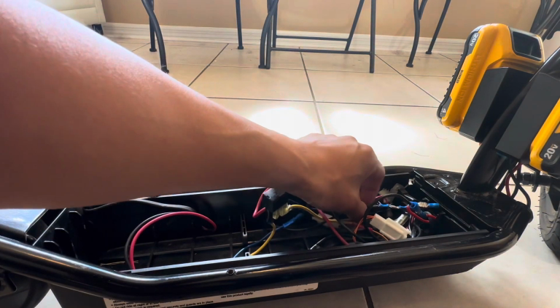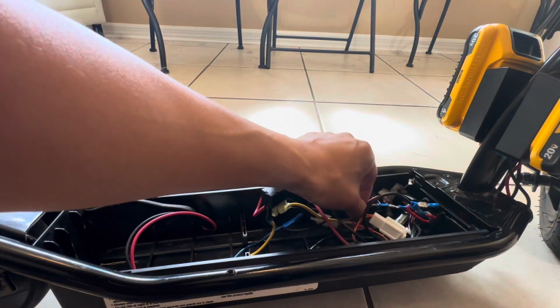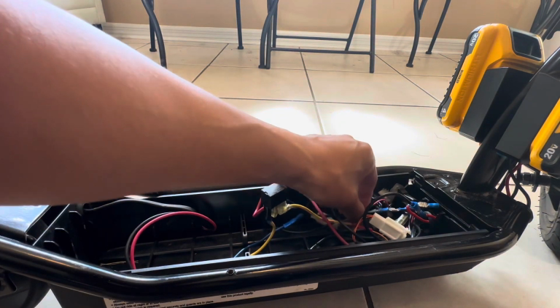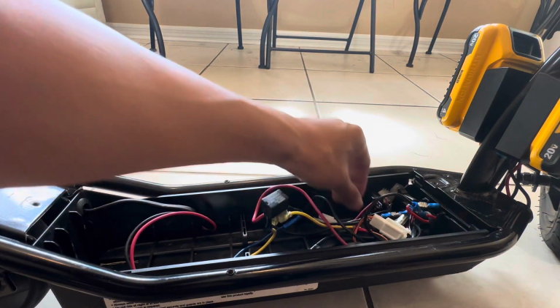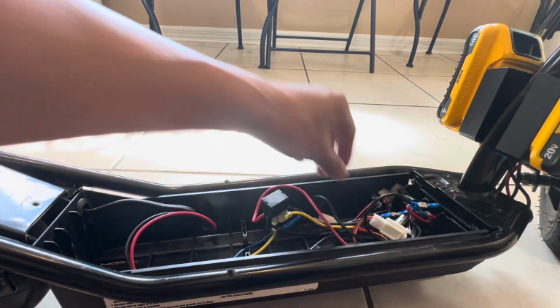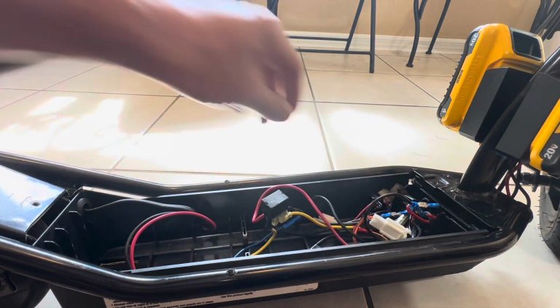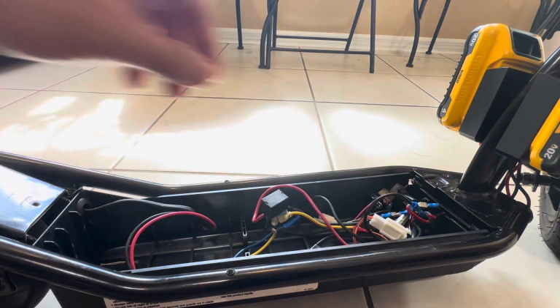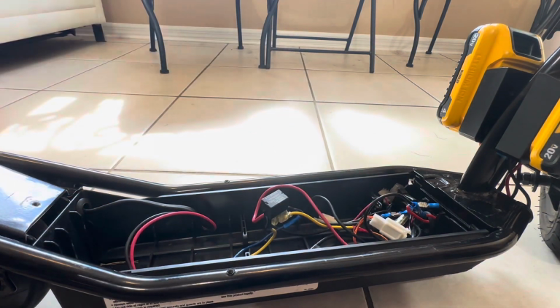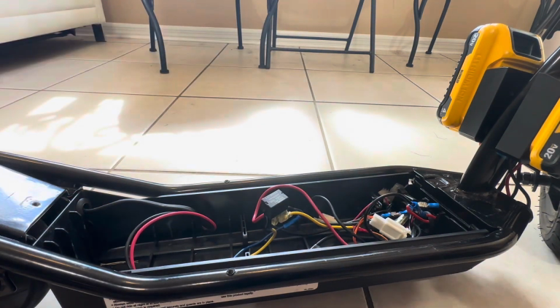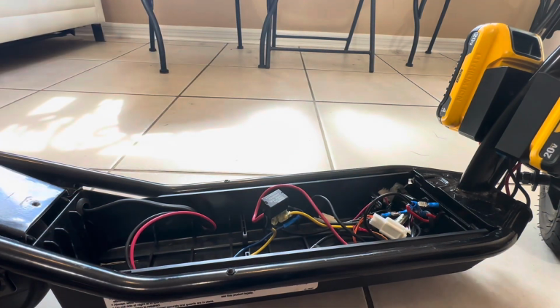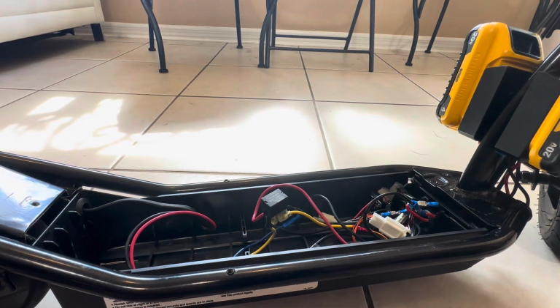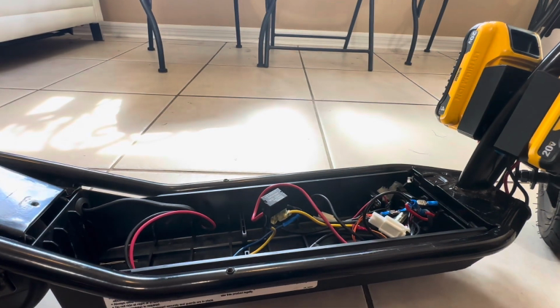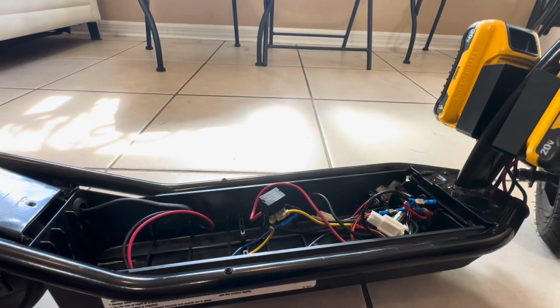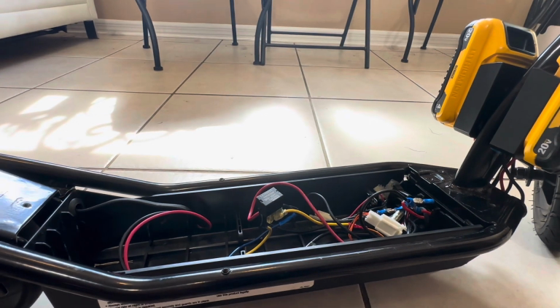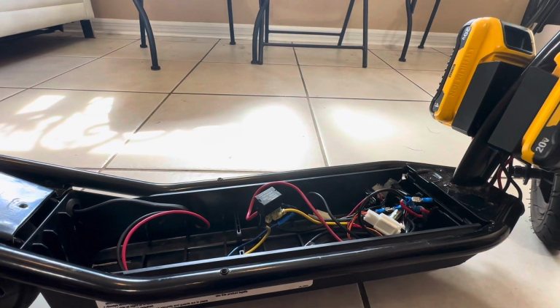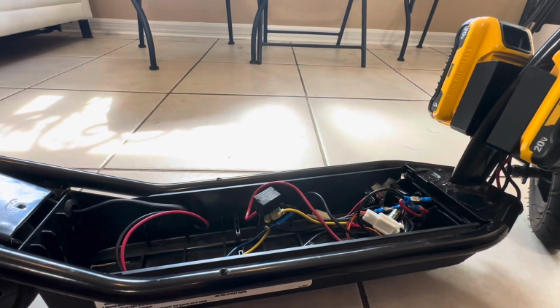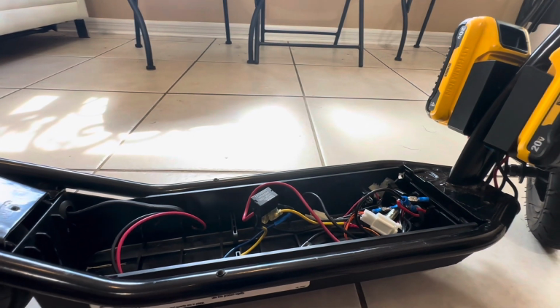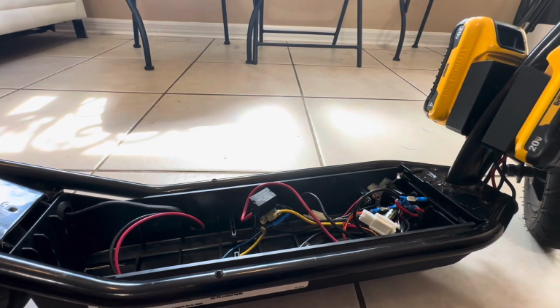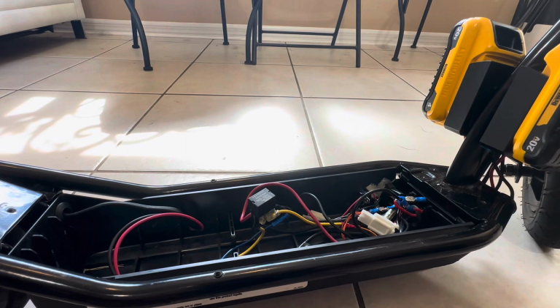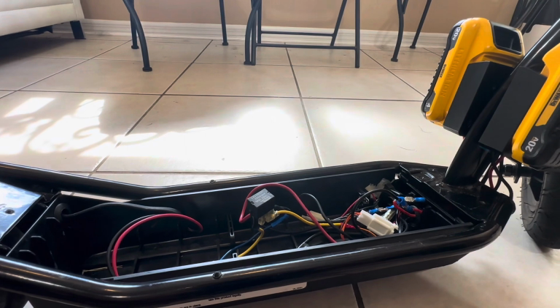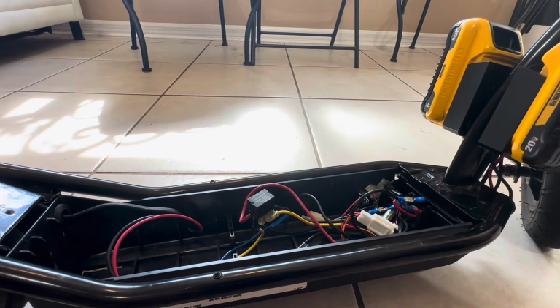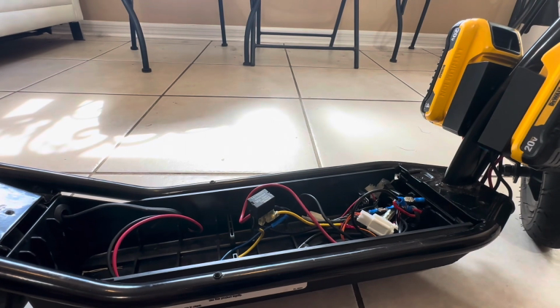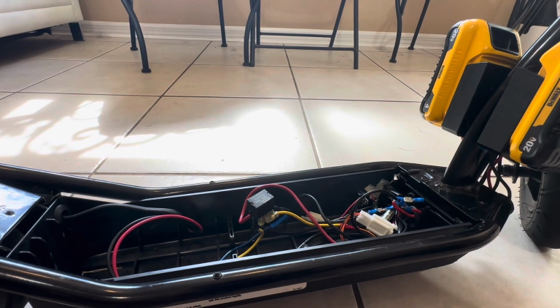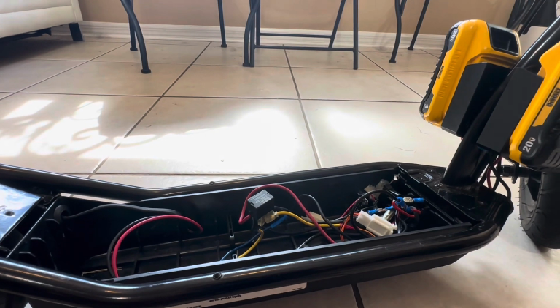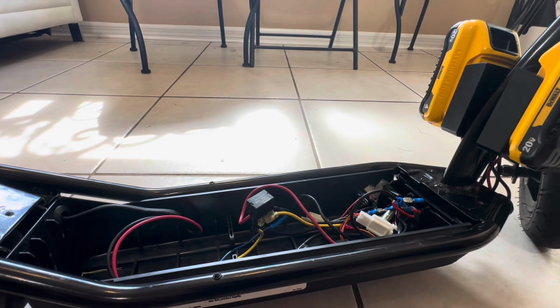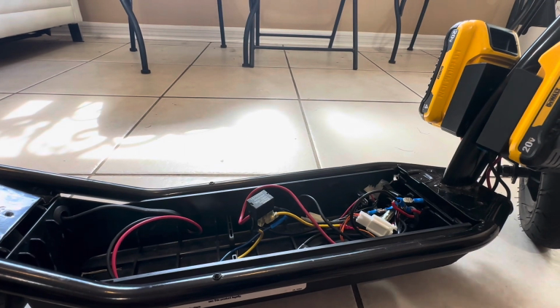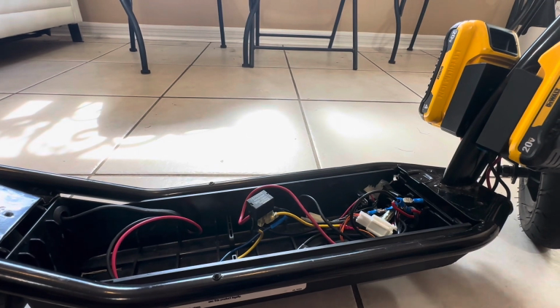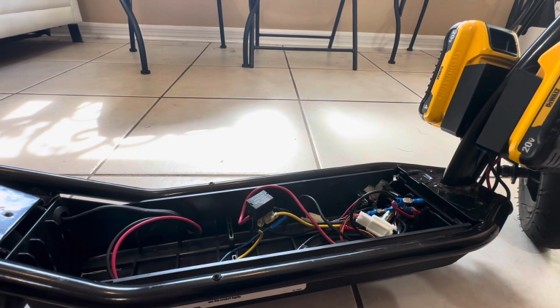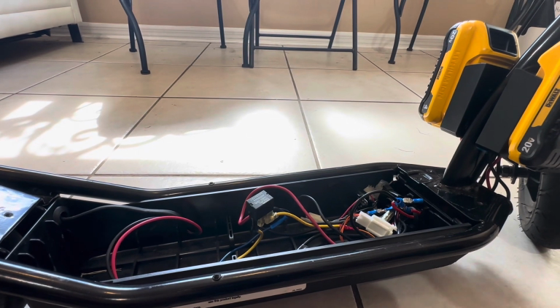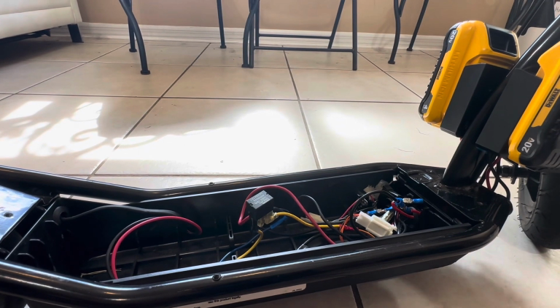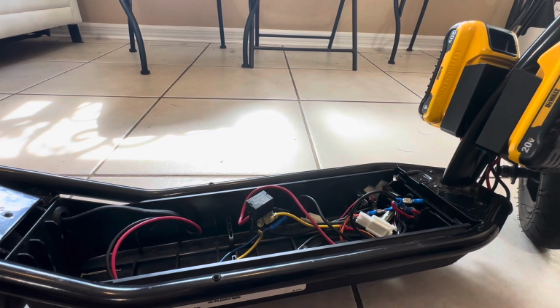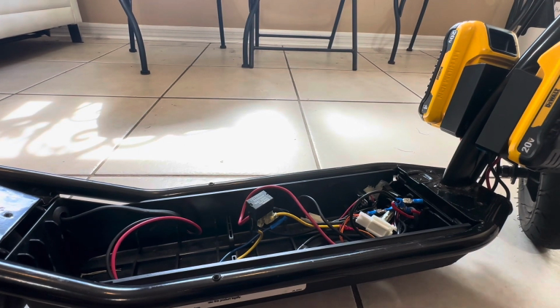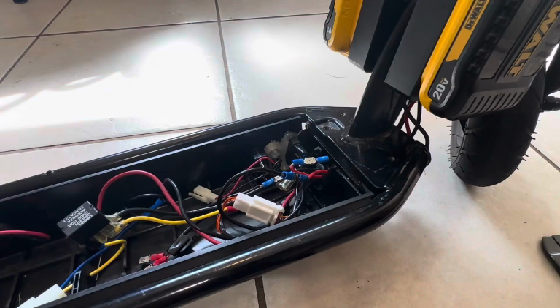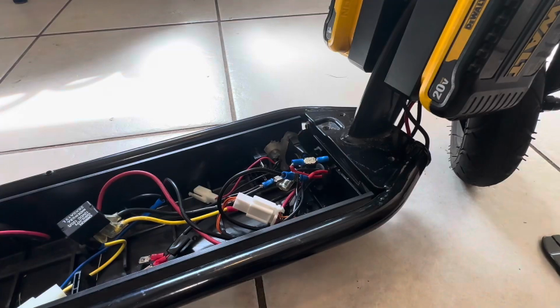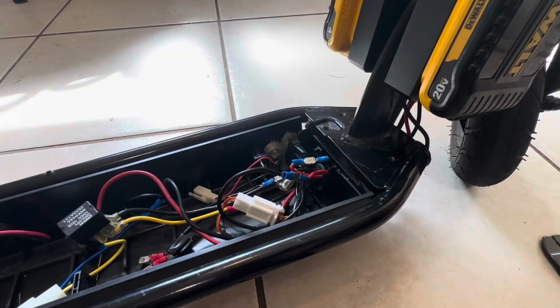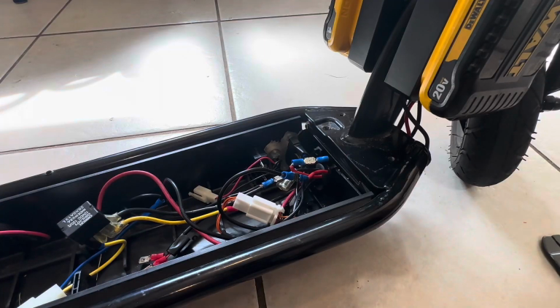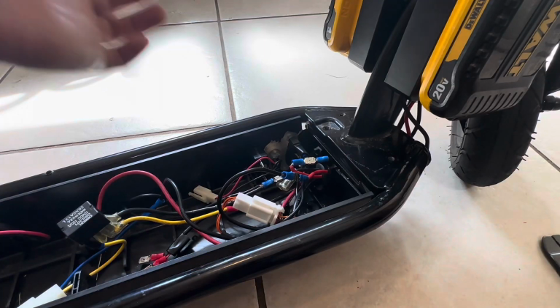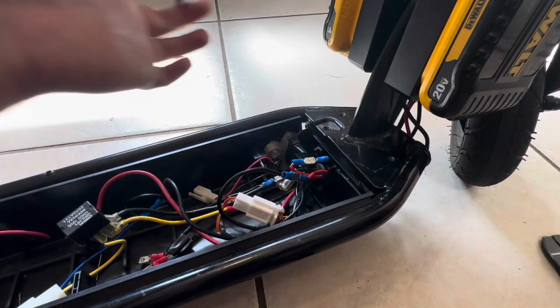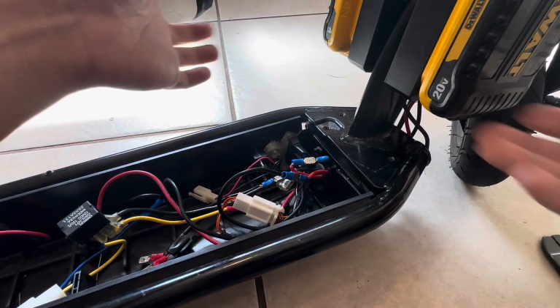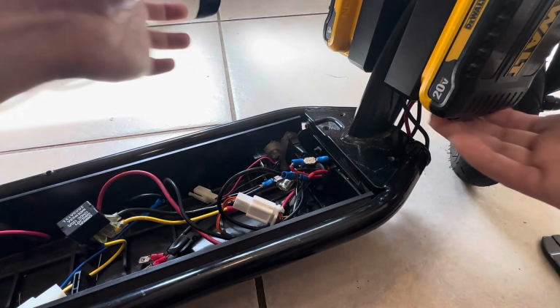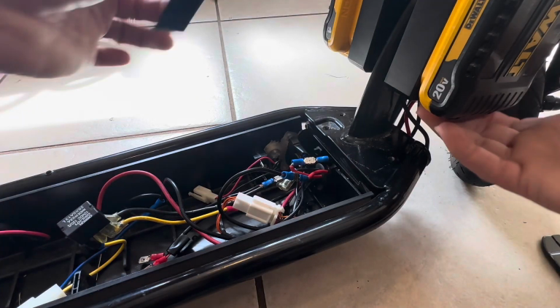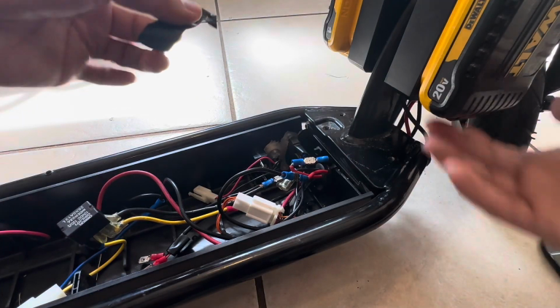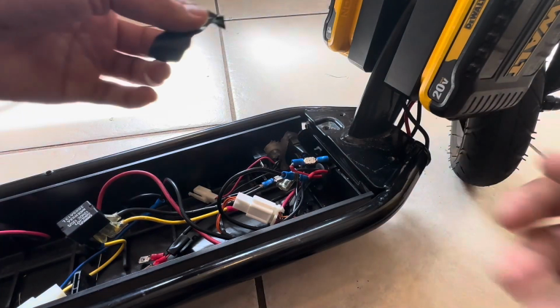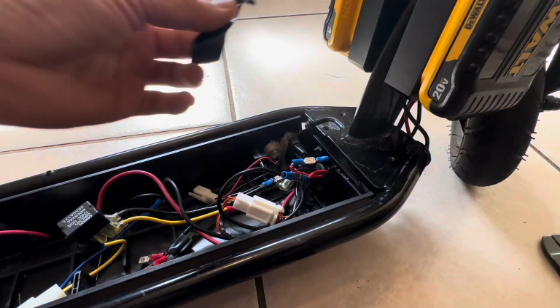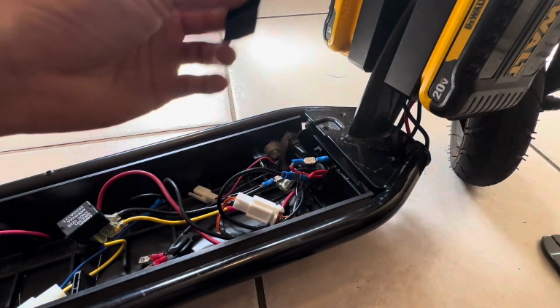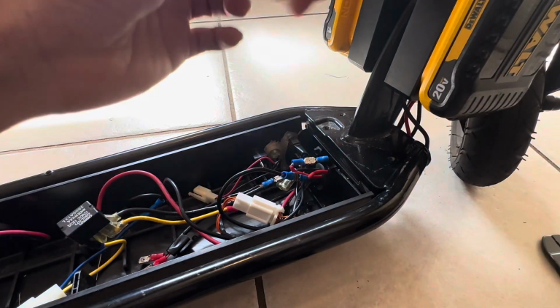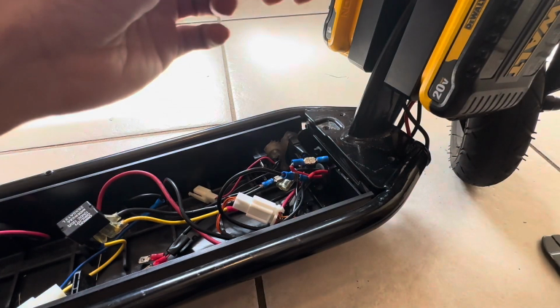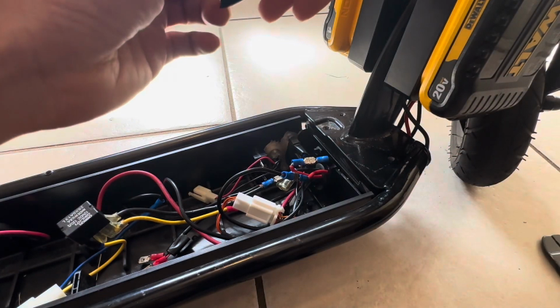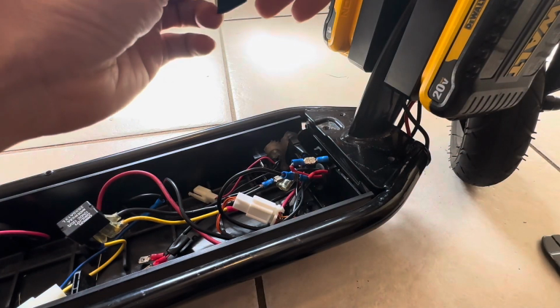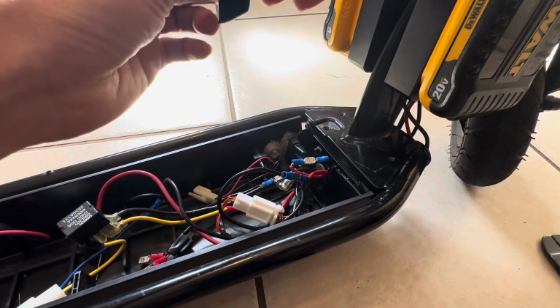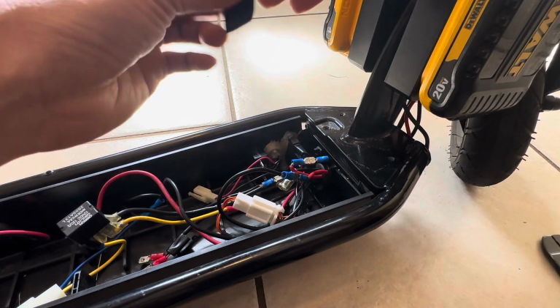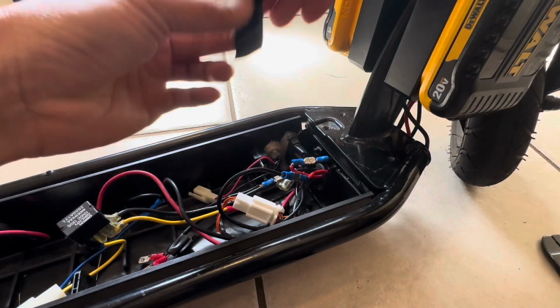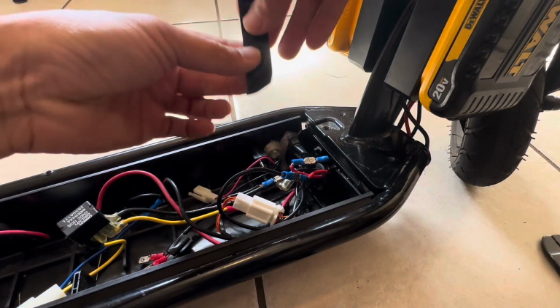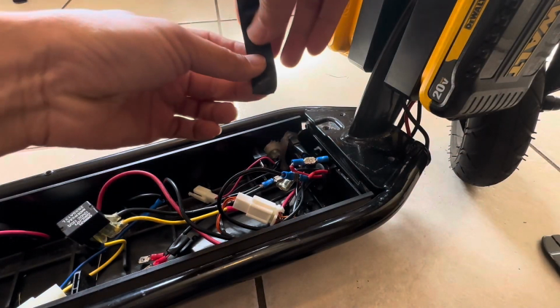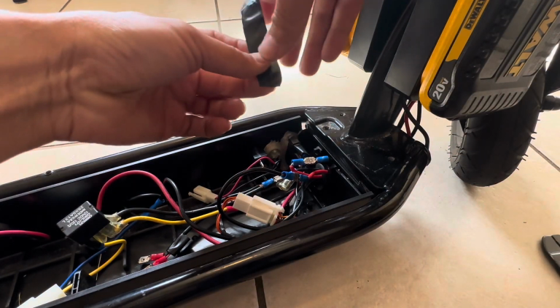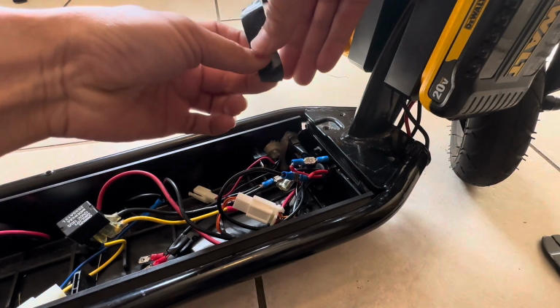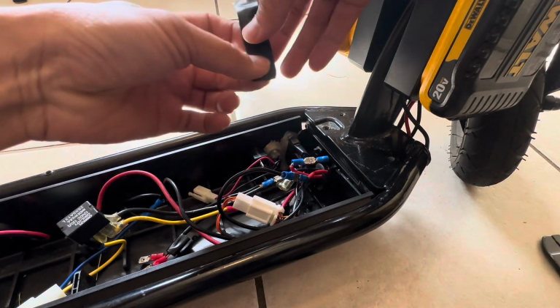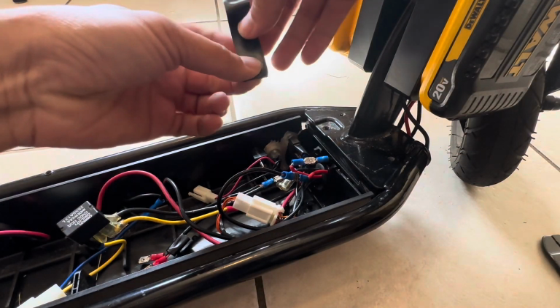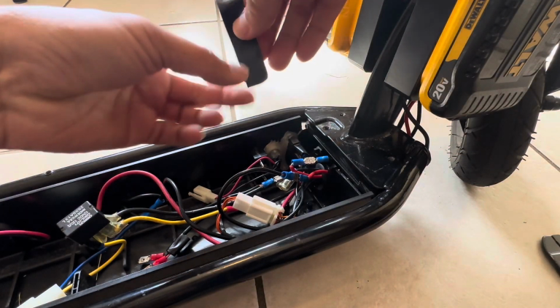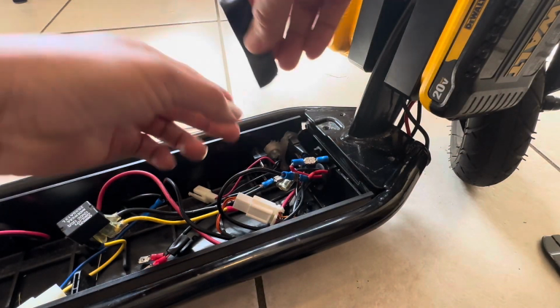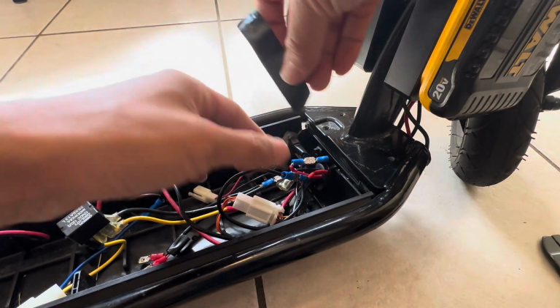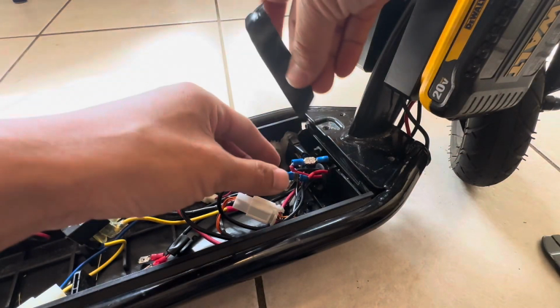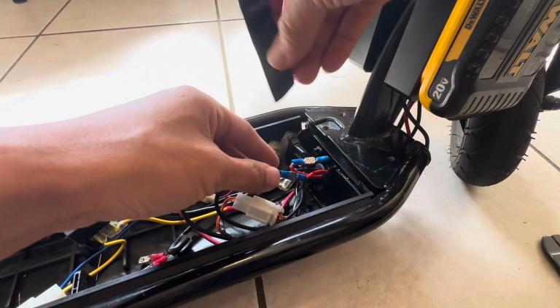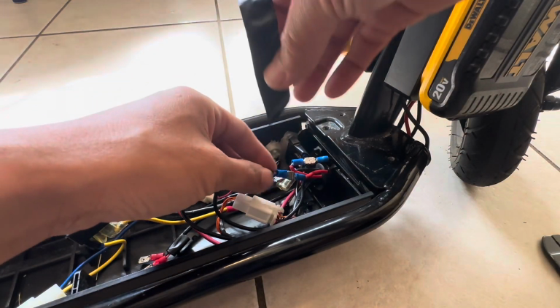All the power is off. Let's go ahead and tape this up and wrap these wires back up, then we'll go for a test ride.